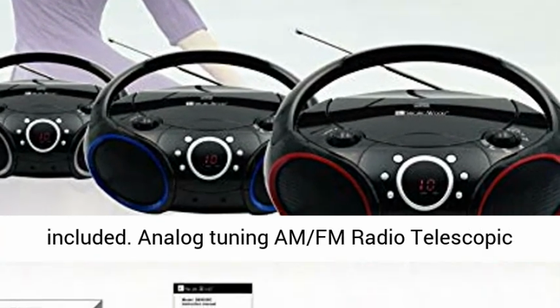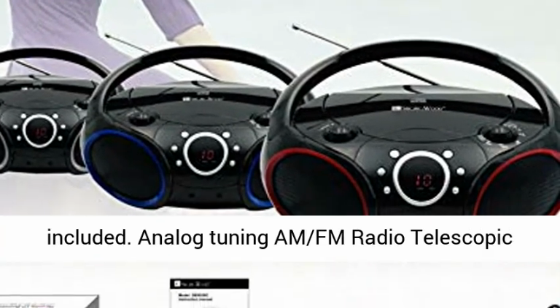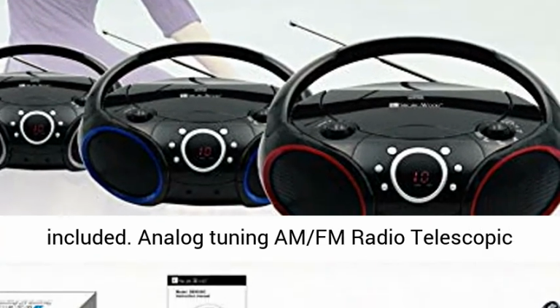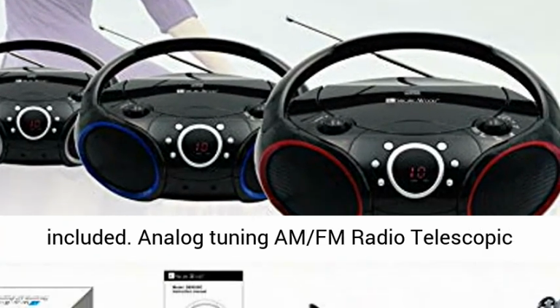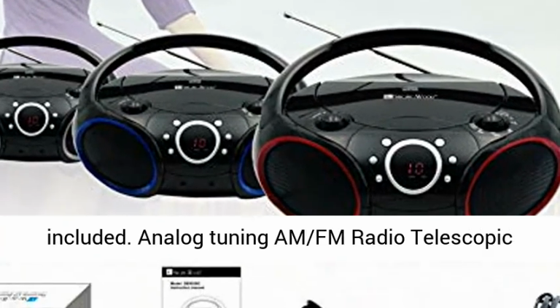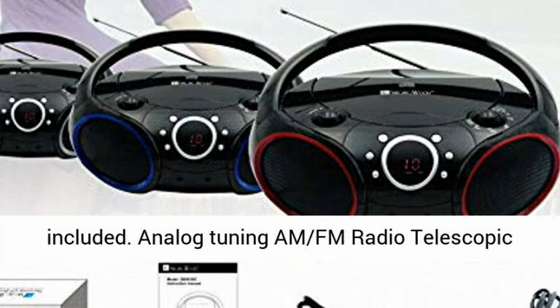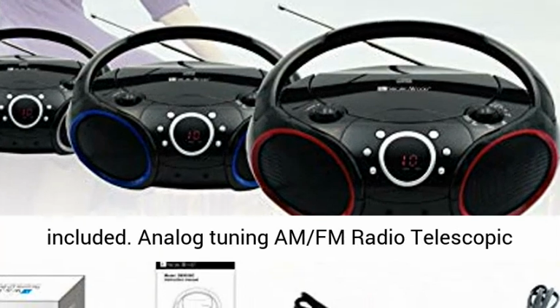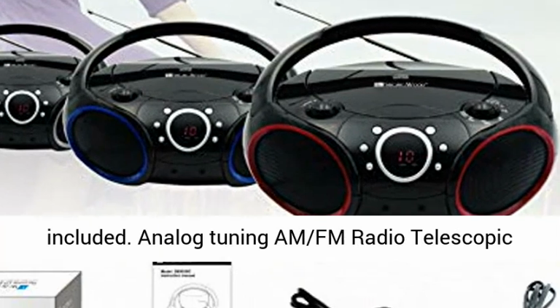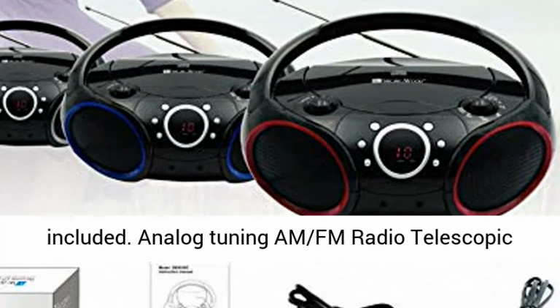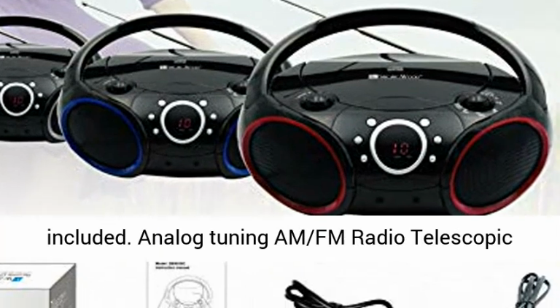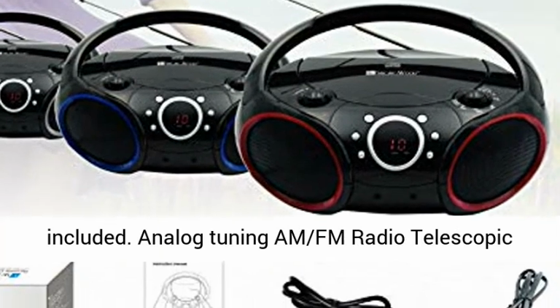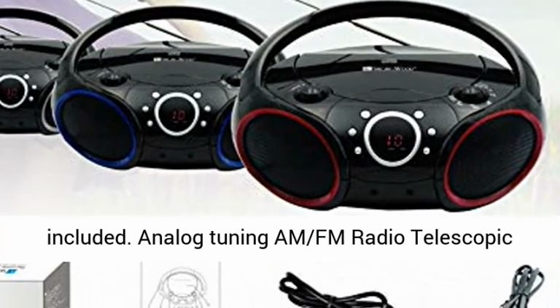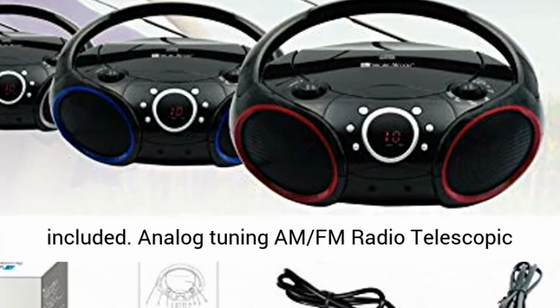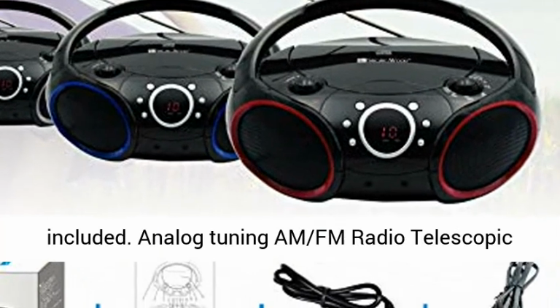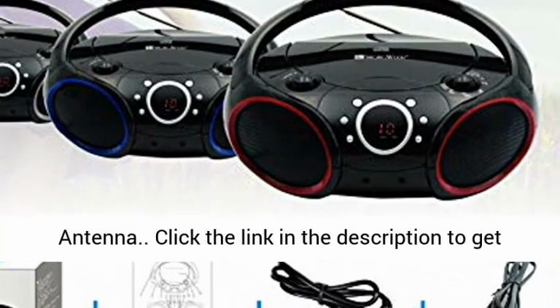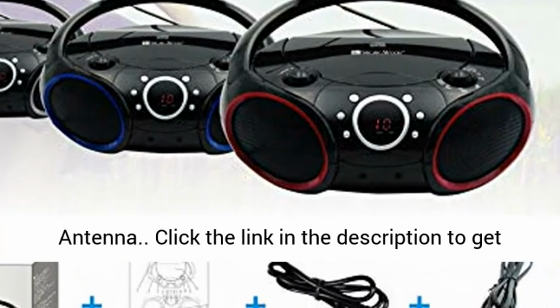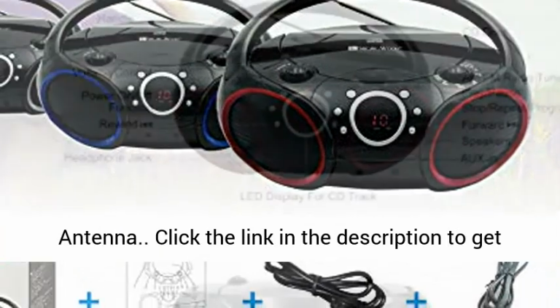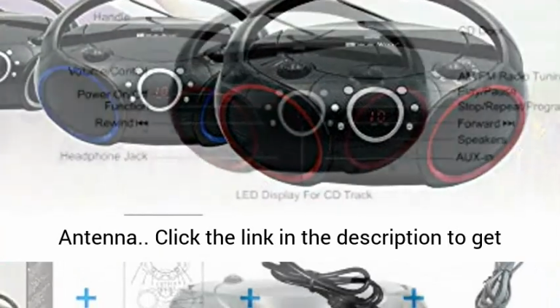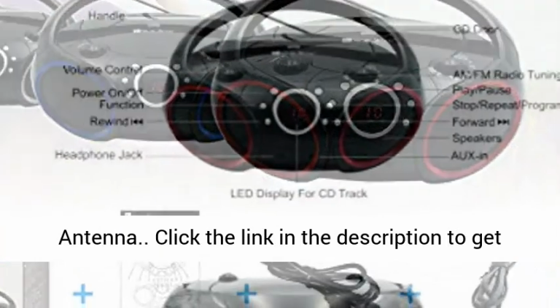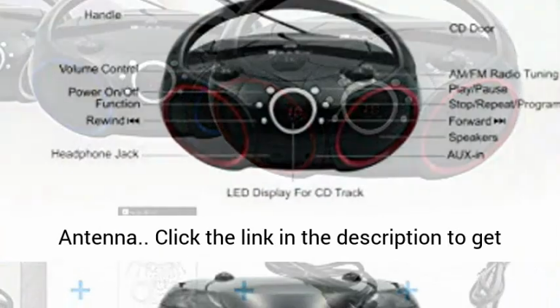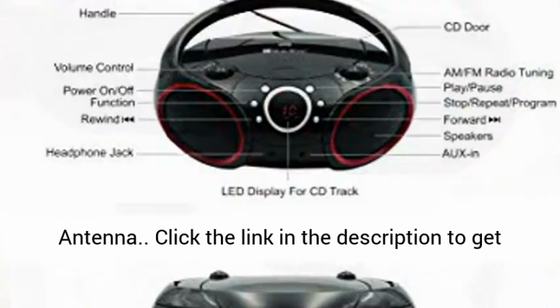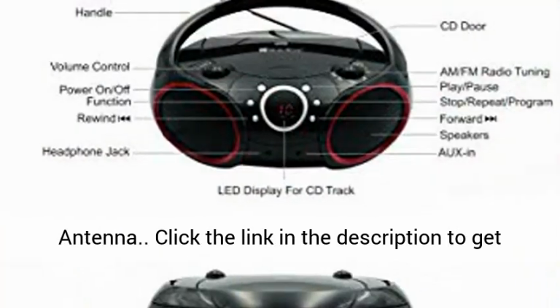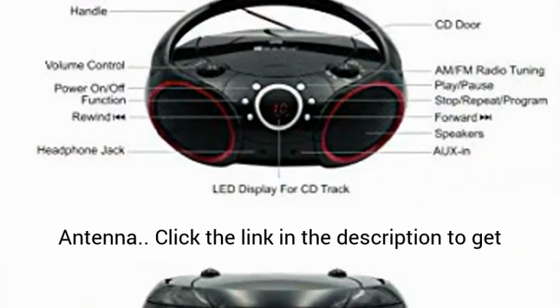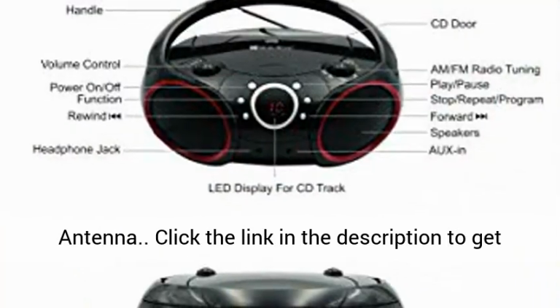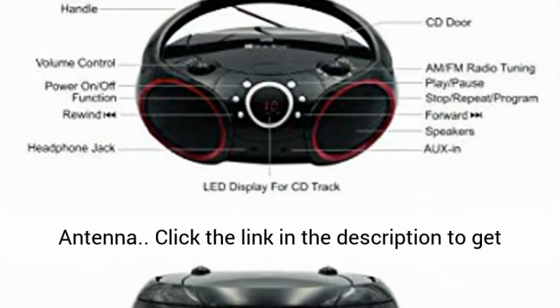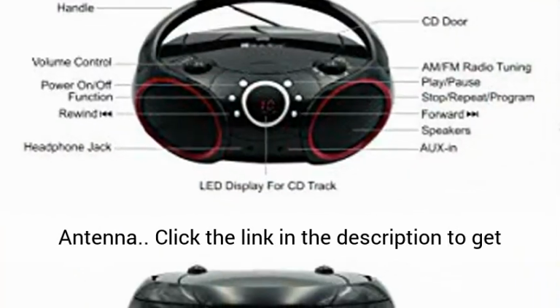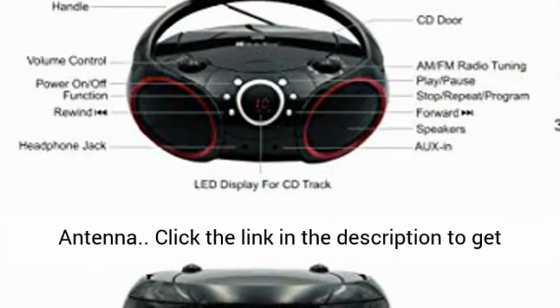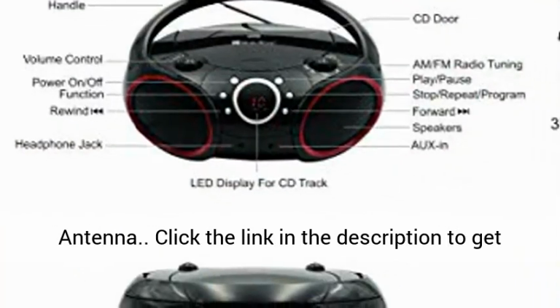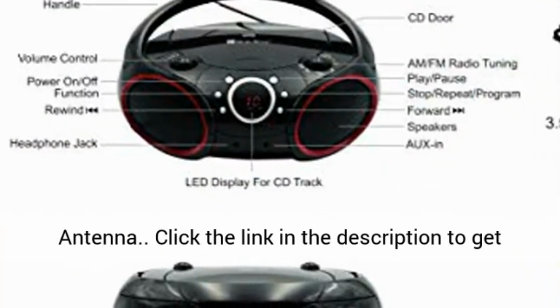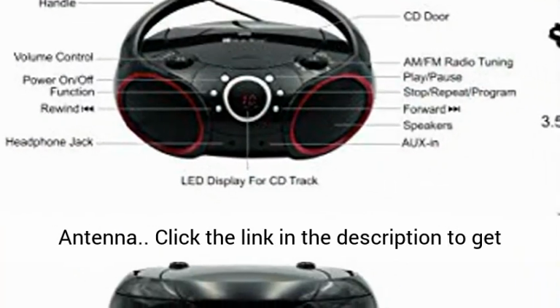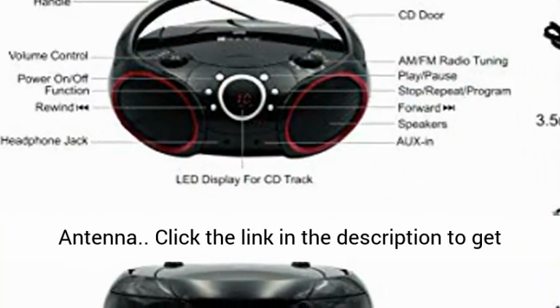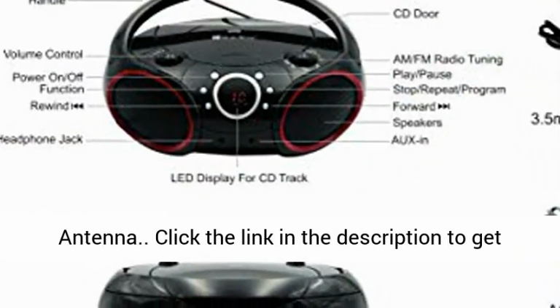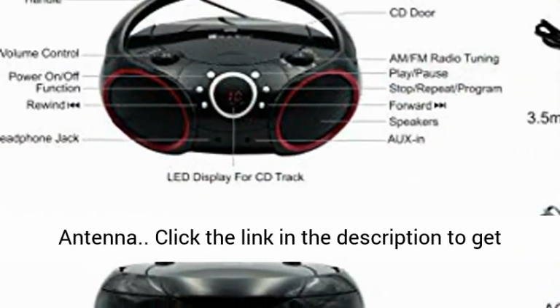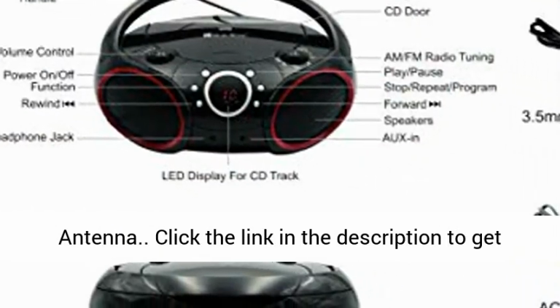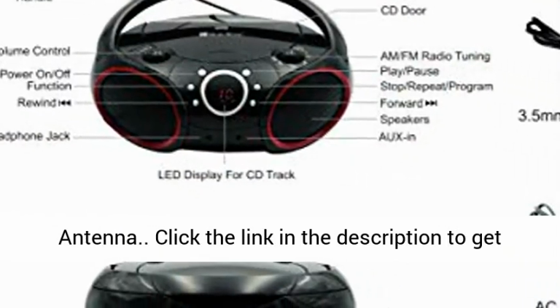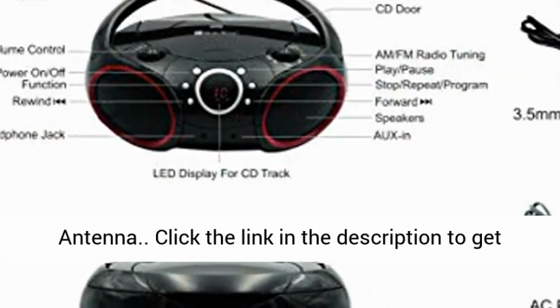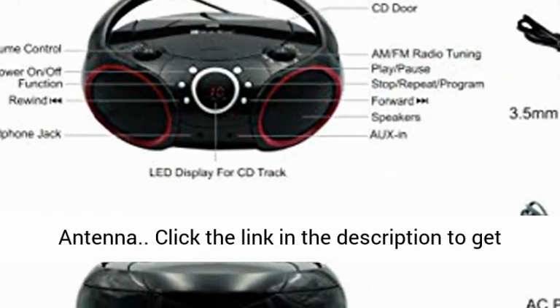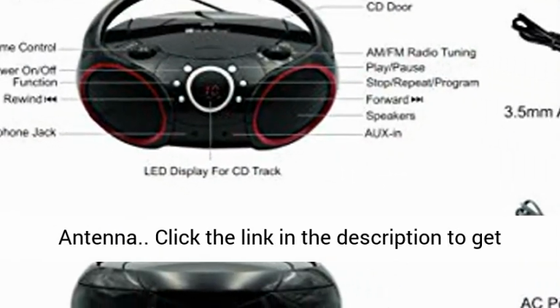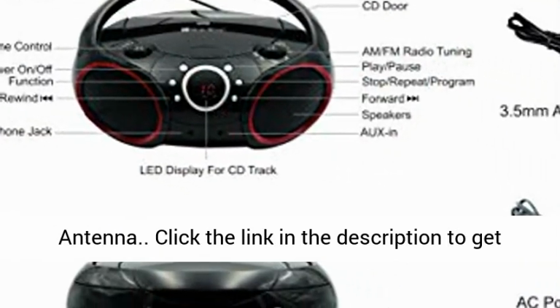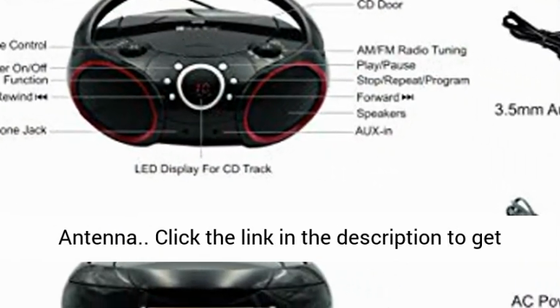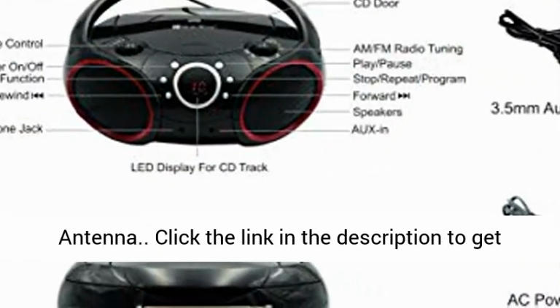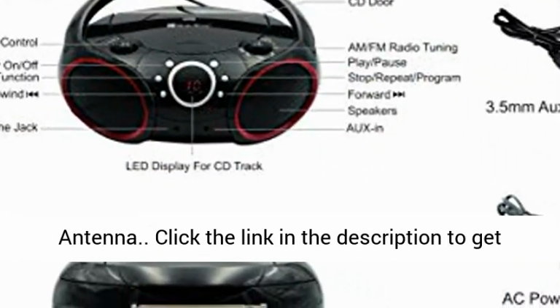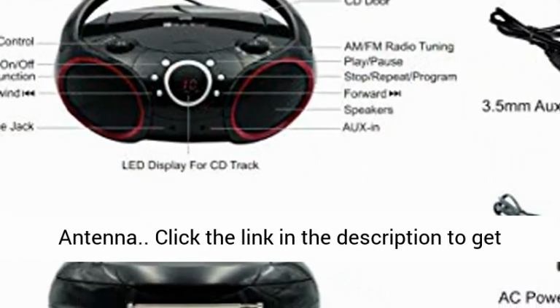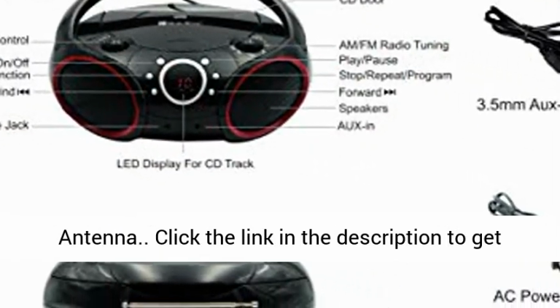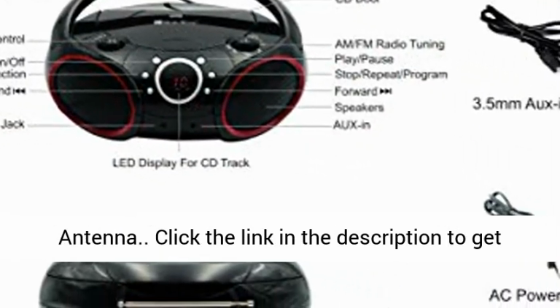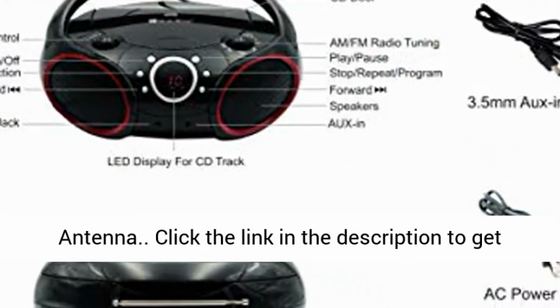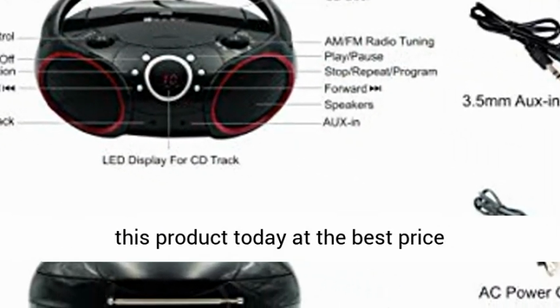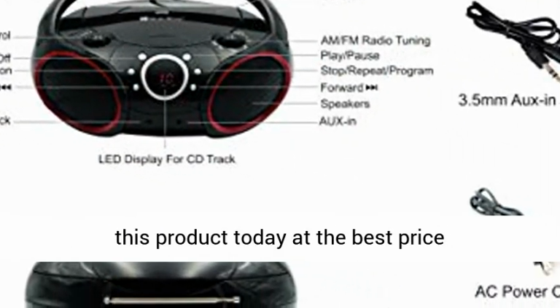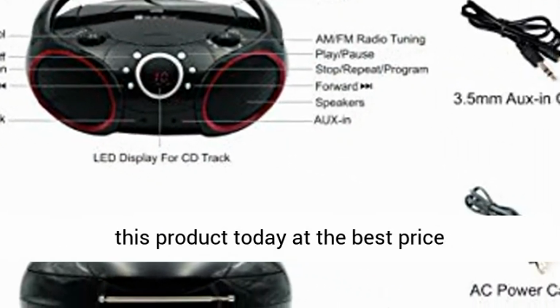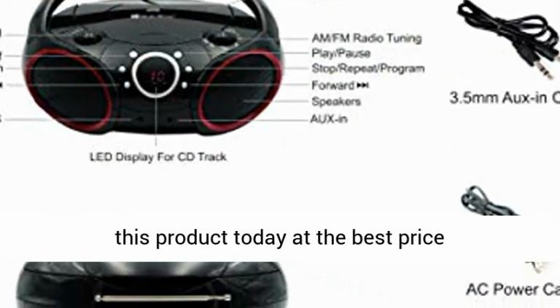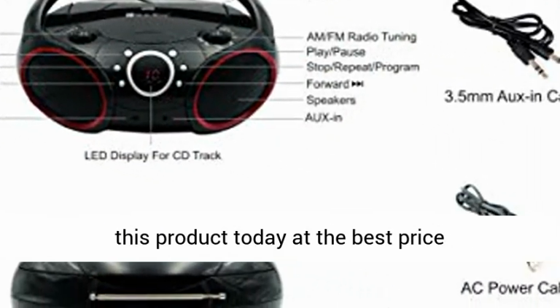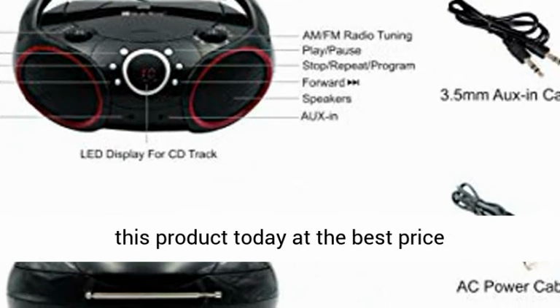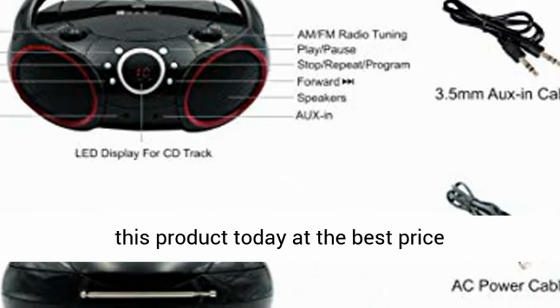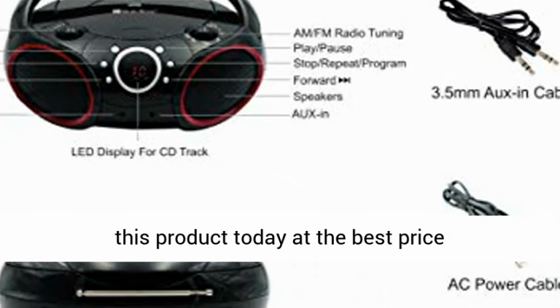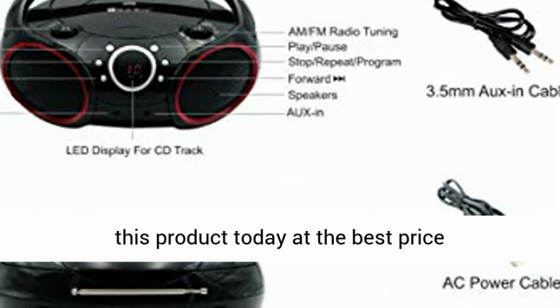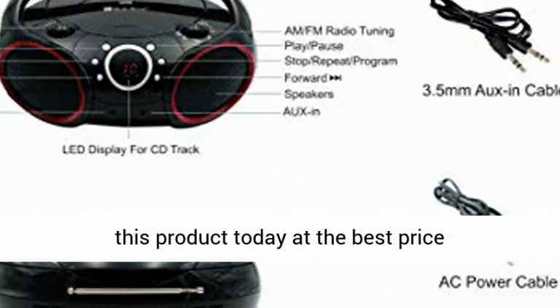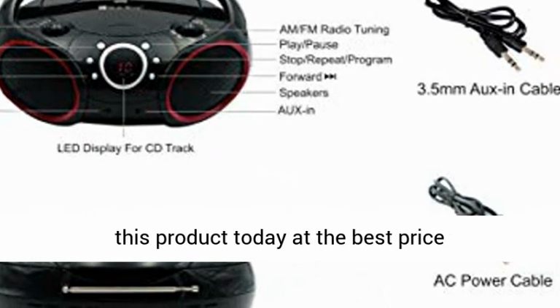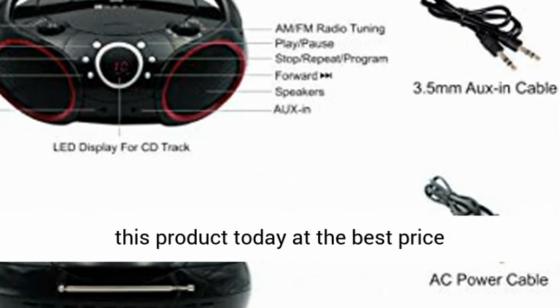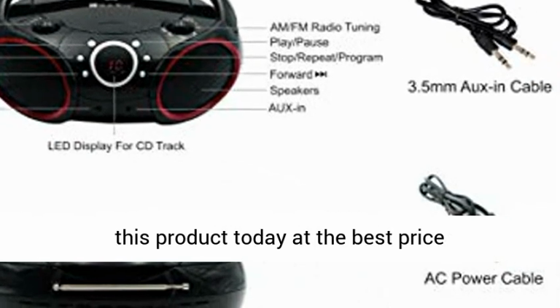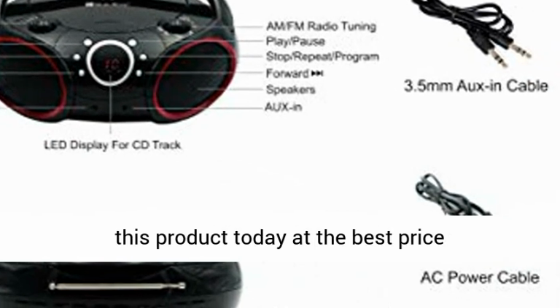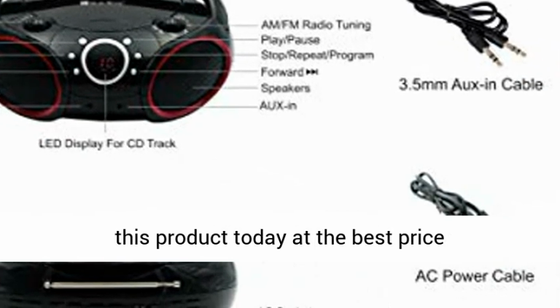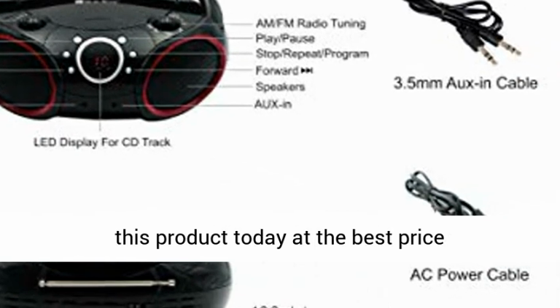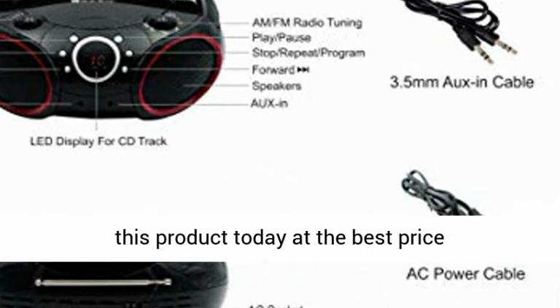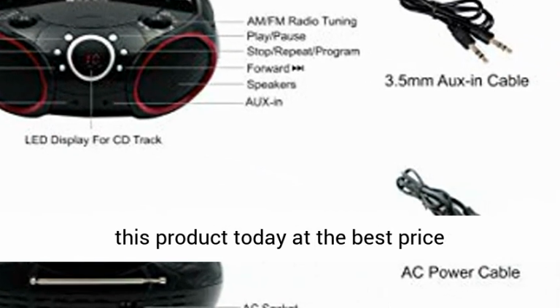Analog tuning AM FM radio with telescopic antenna. Click the link in the description to get this product today at the best price.